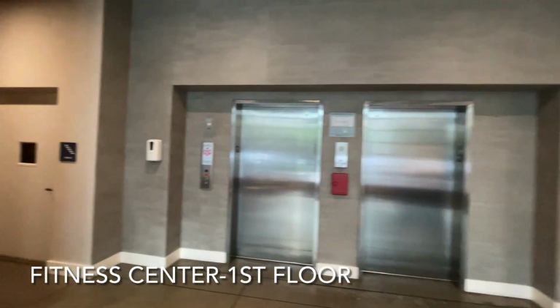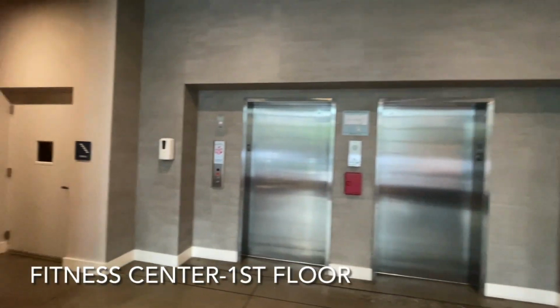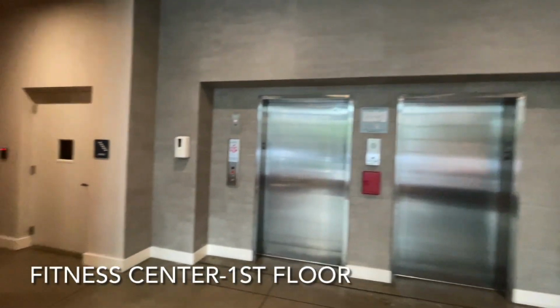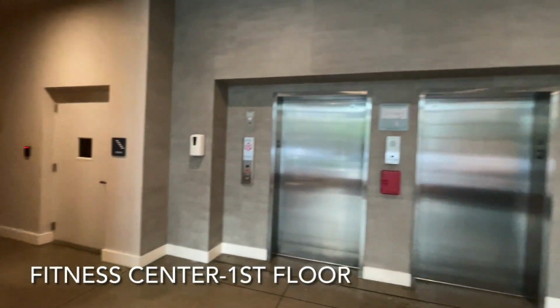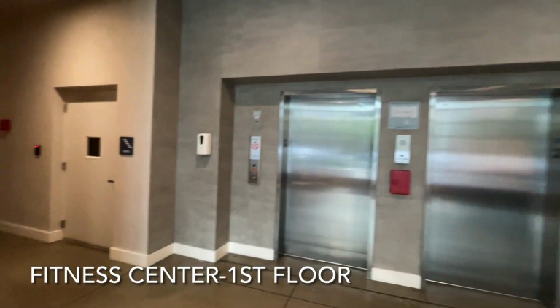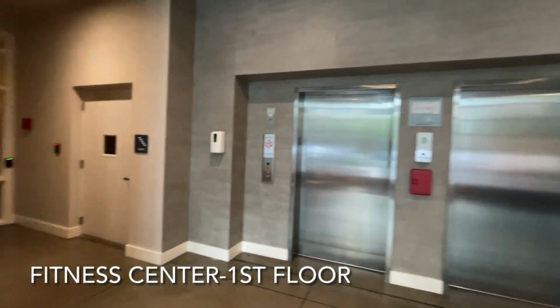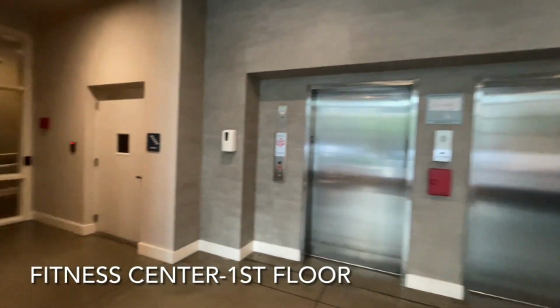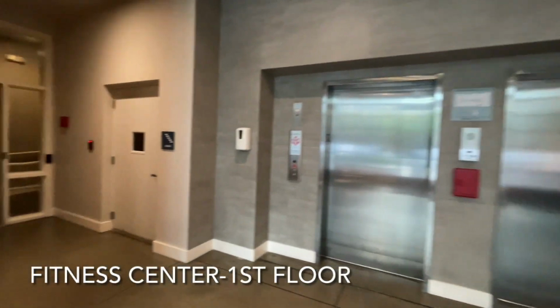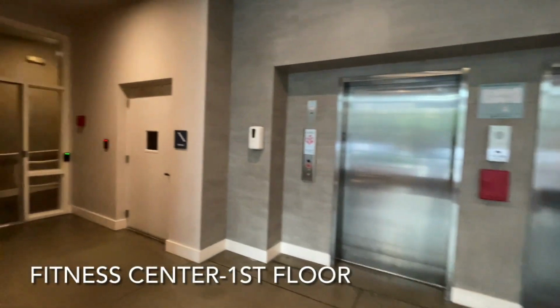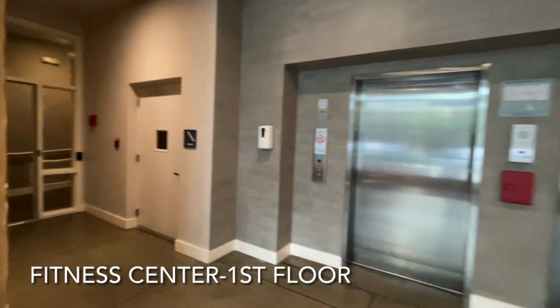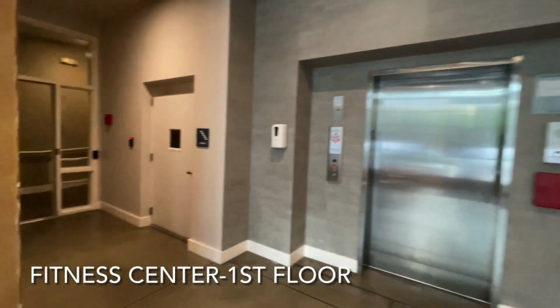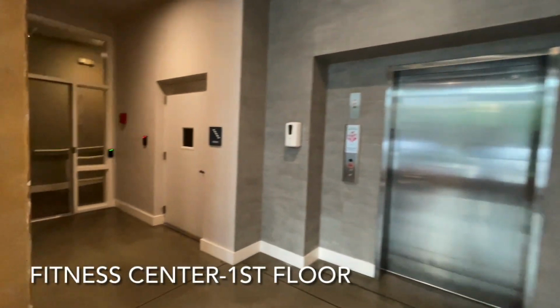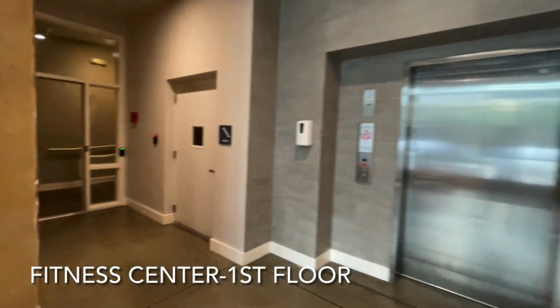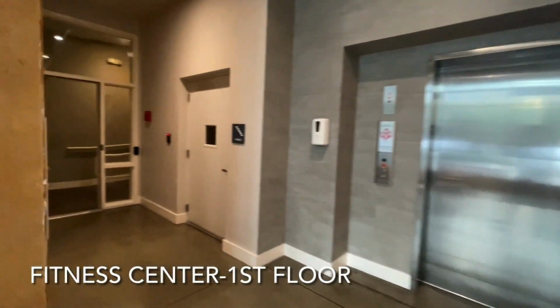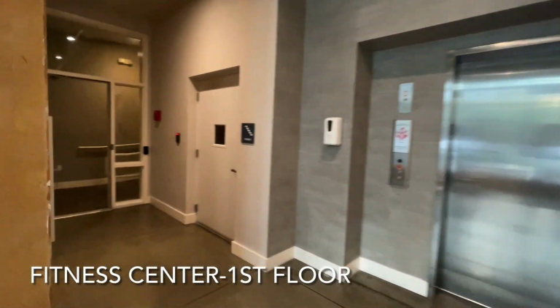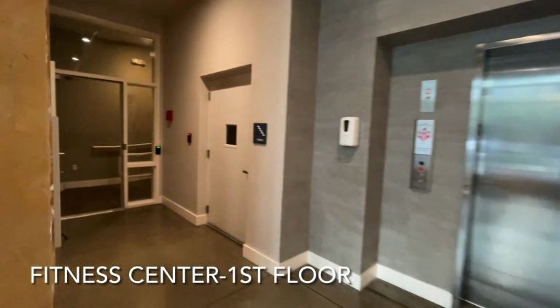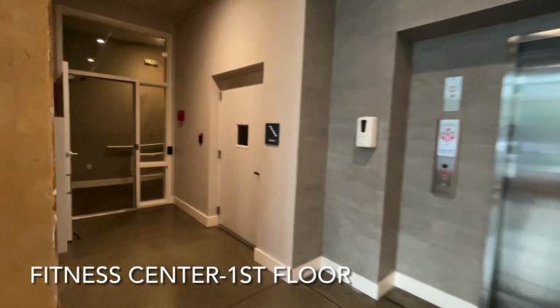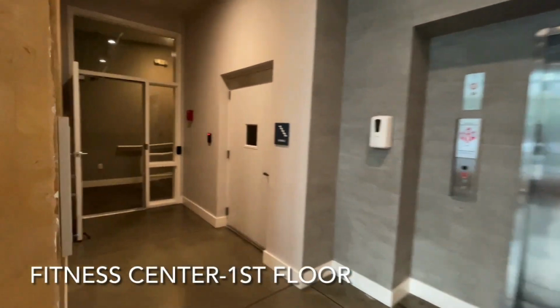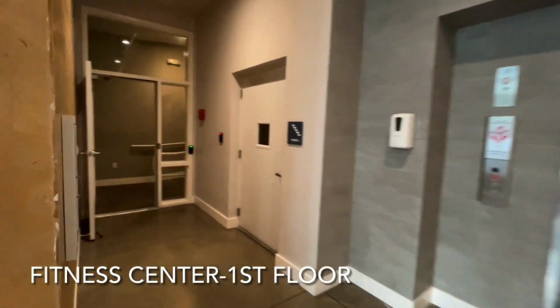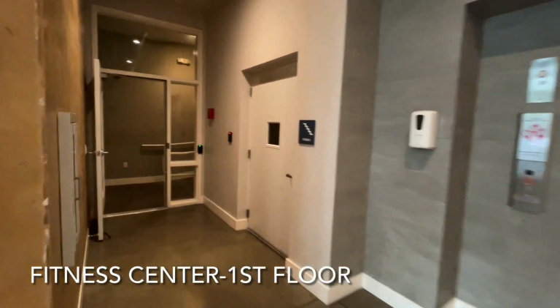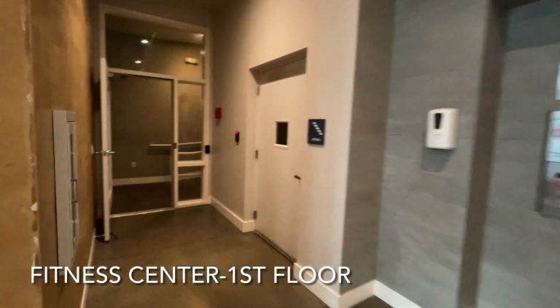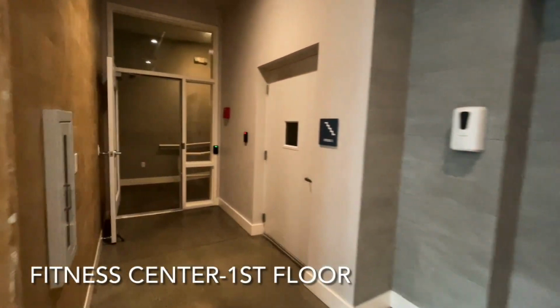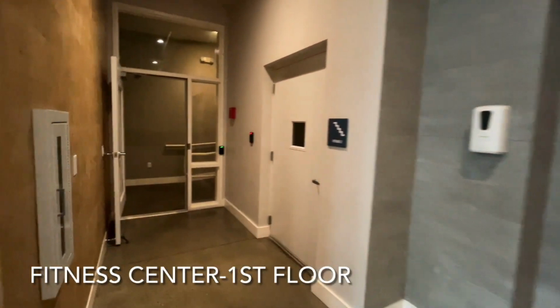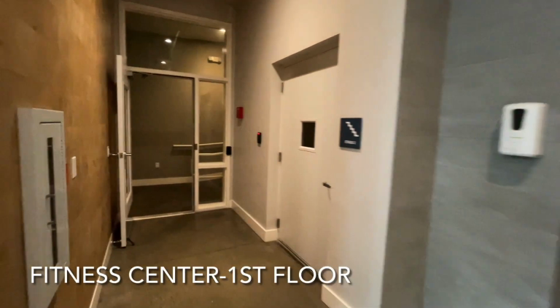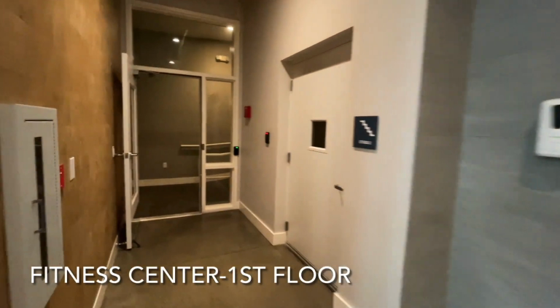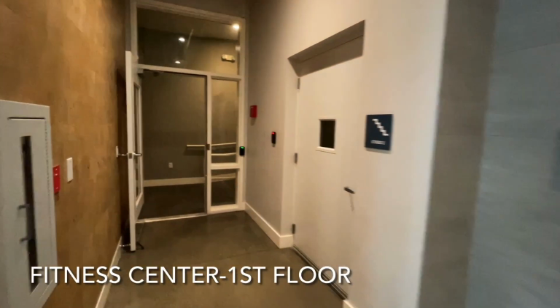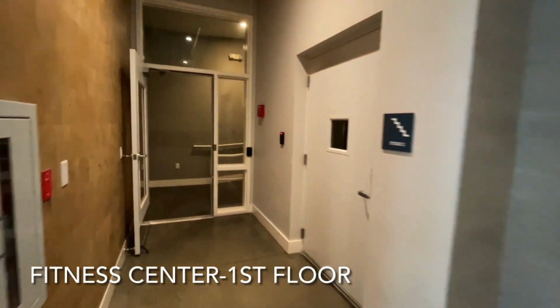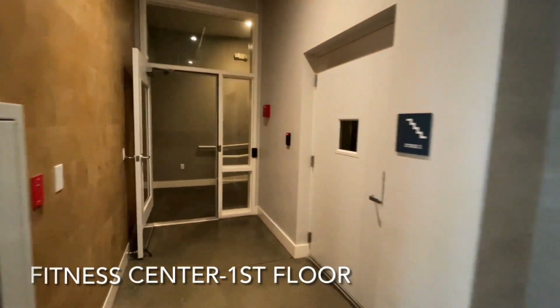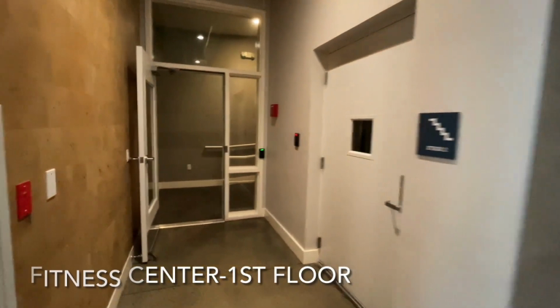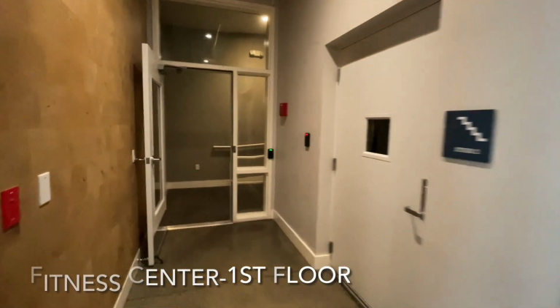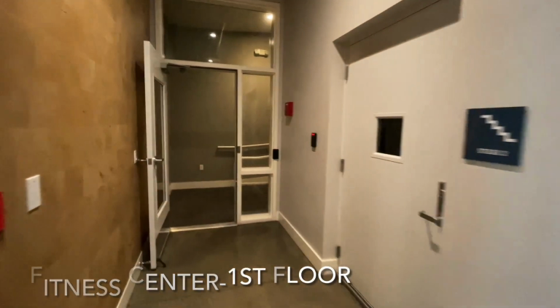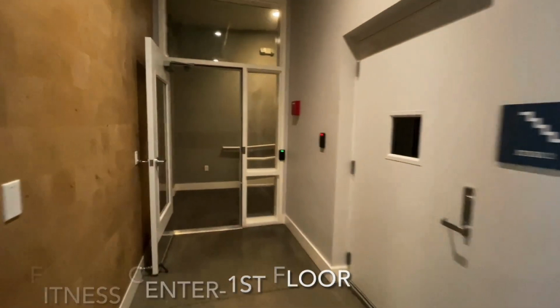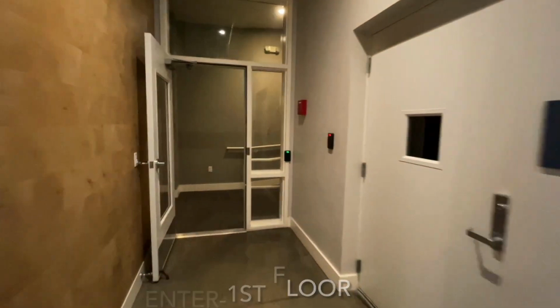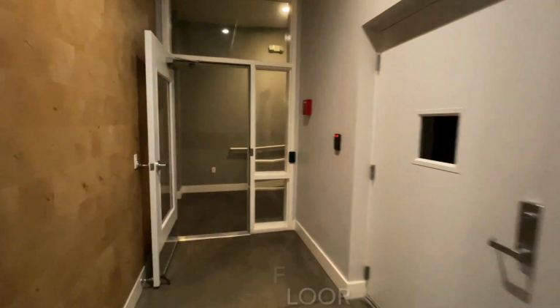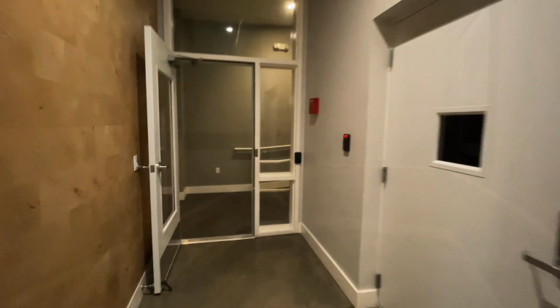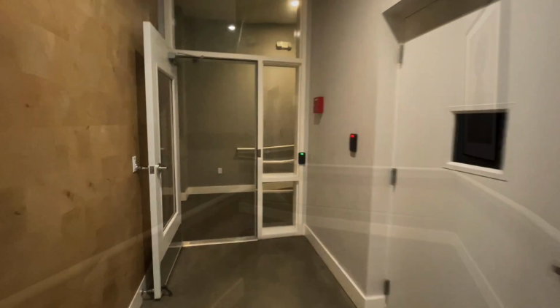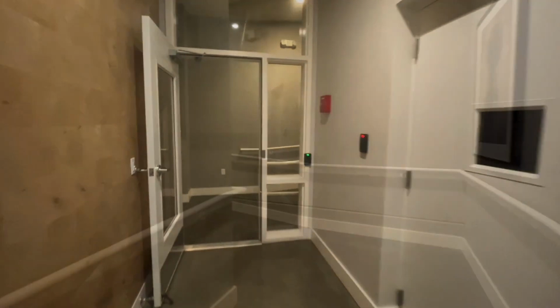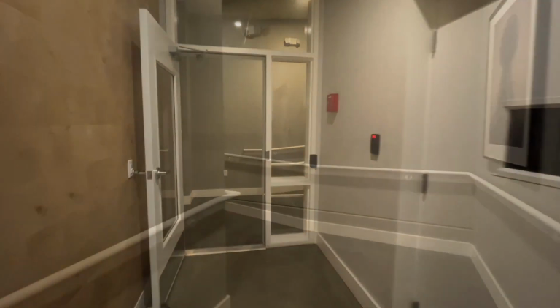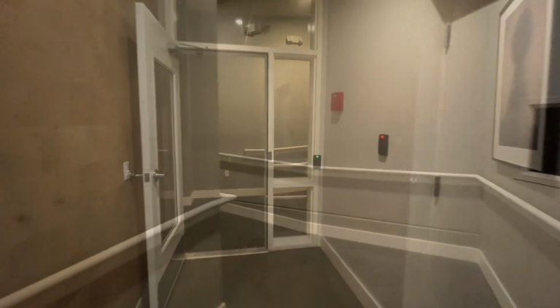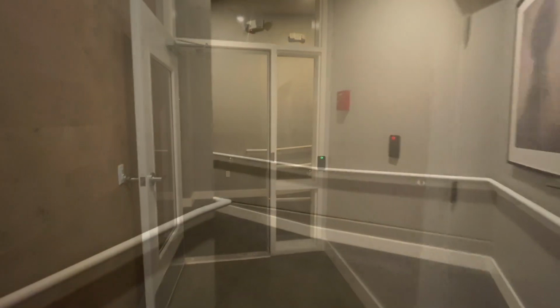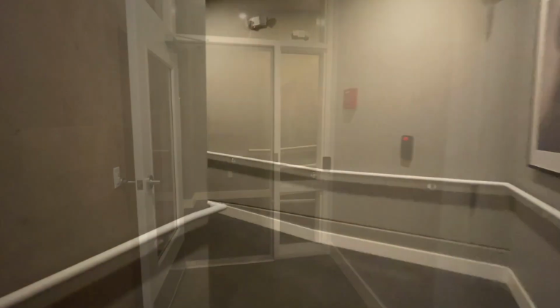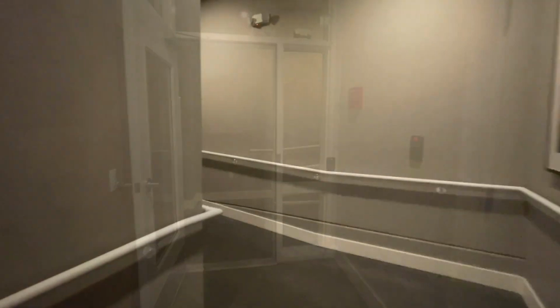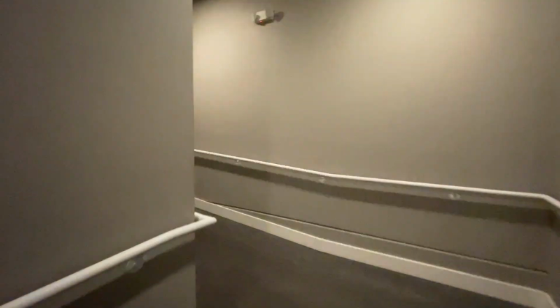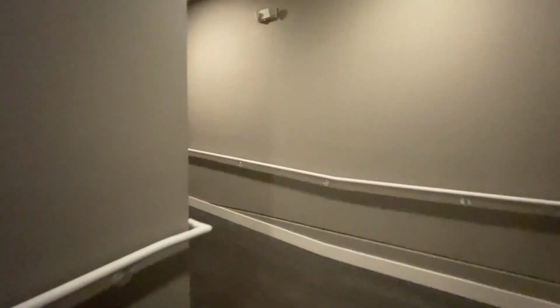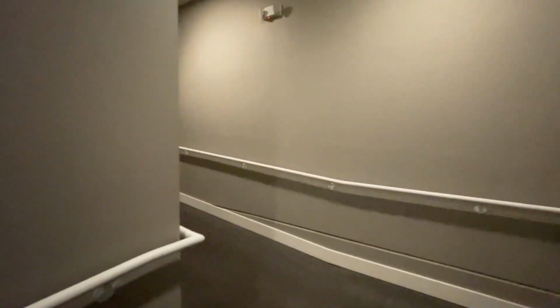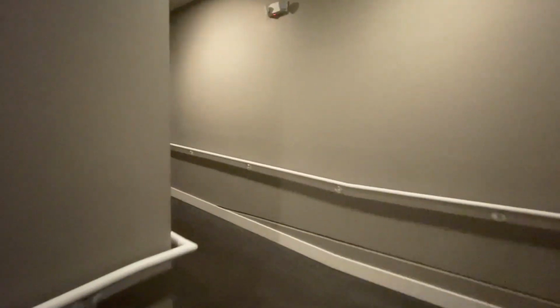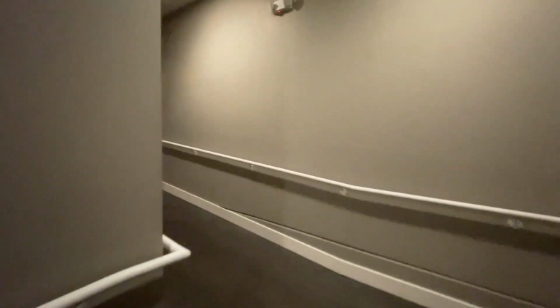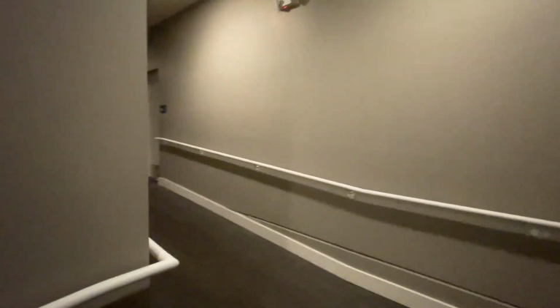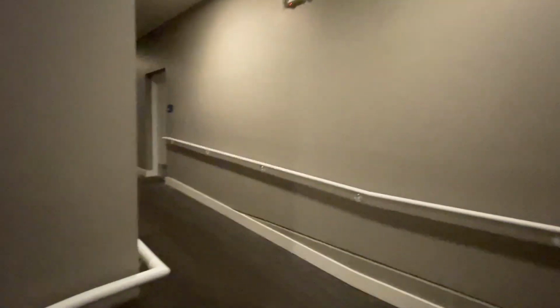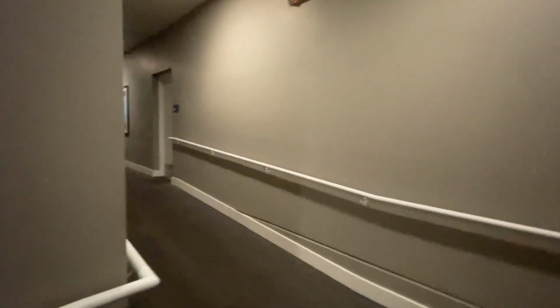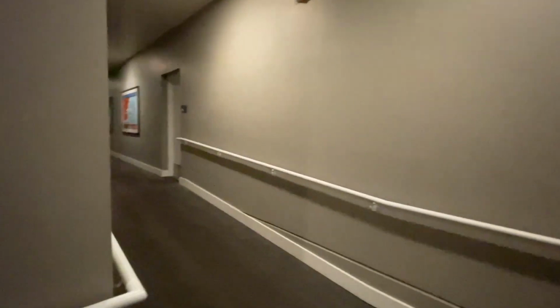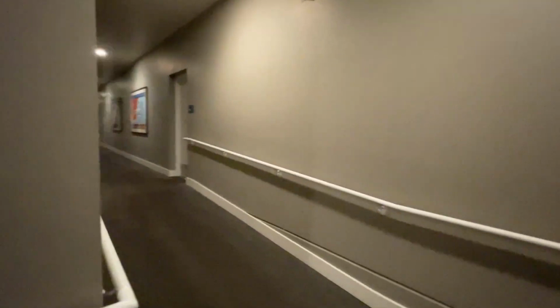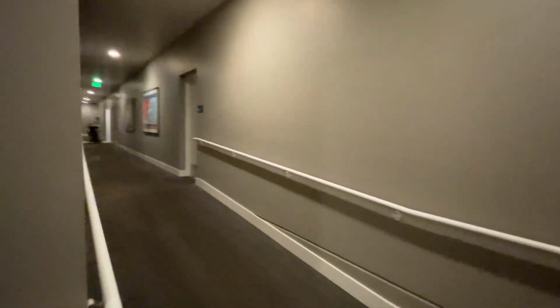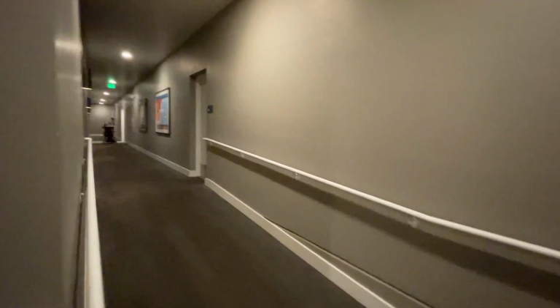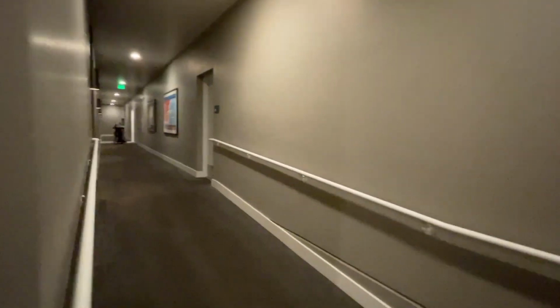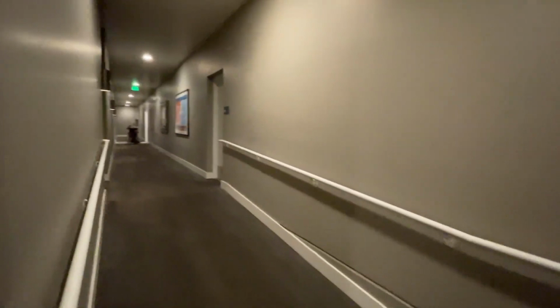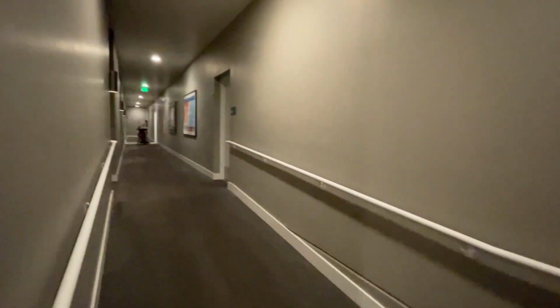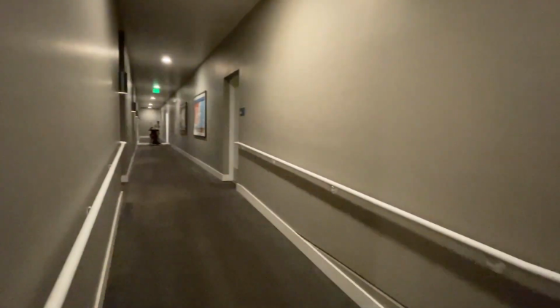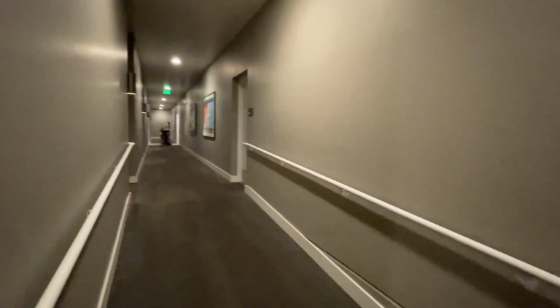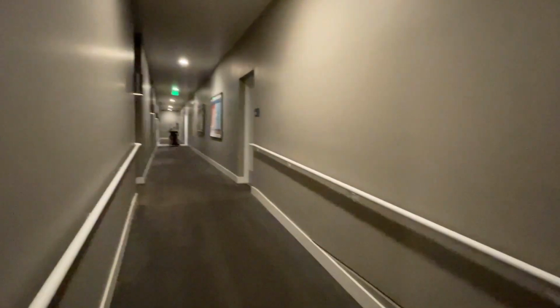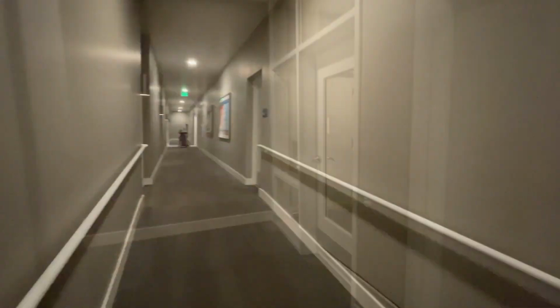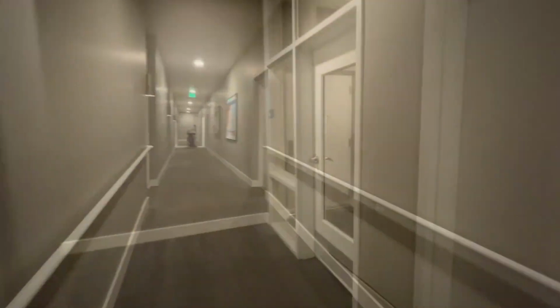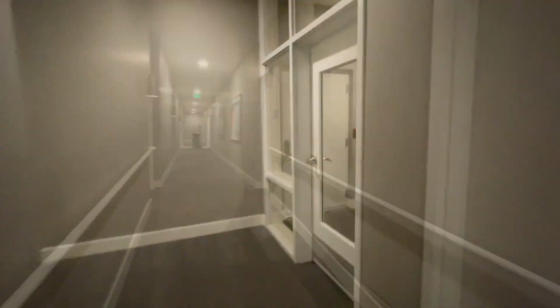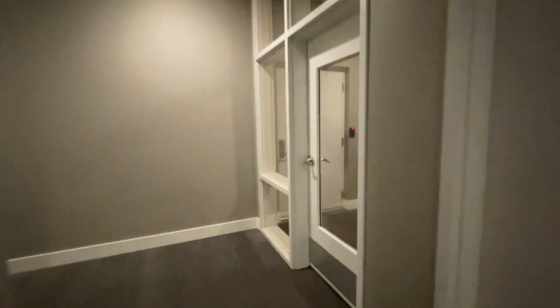The fitness center is located on the first floor. From the main lobby, make a left, through the doorway, and take that all the way to the end of the hall to the right.